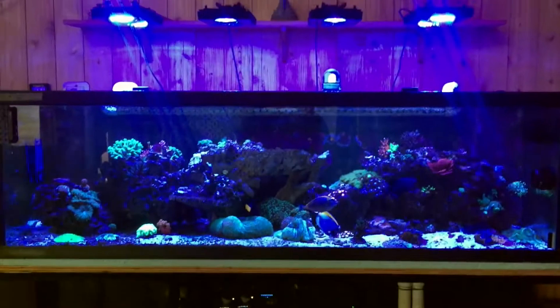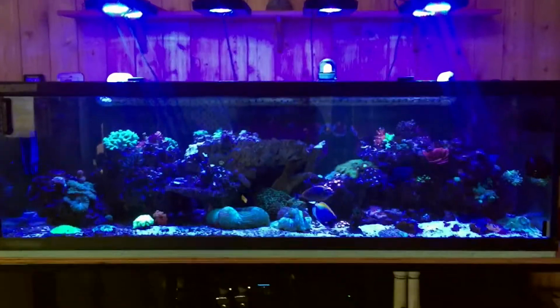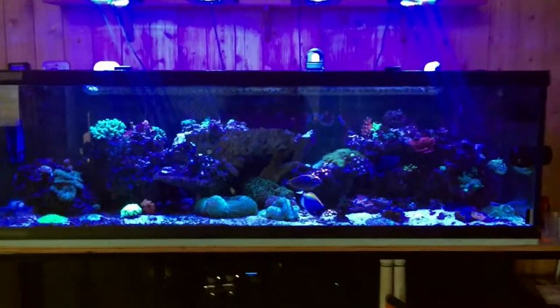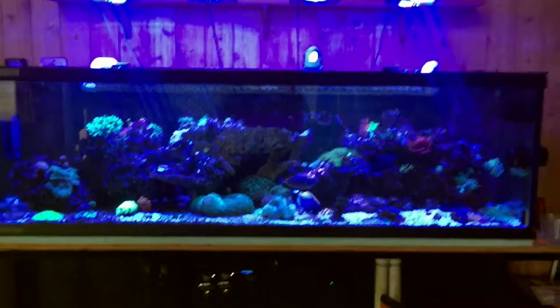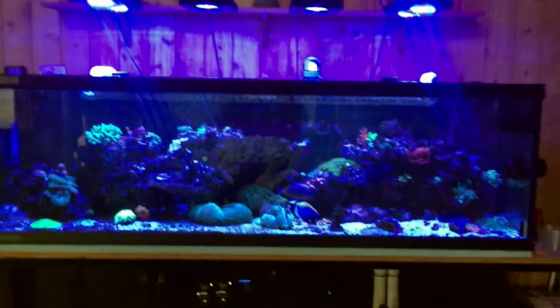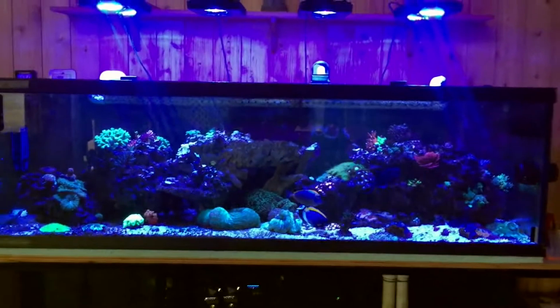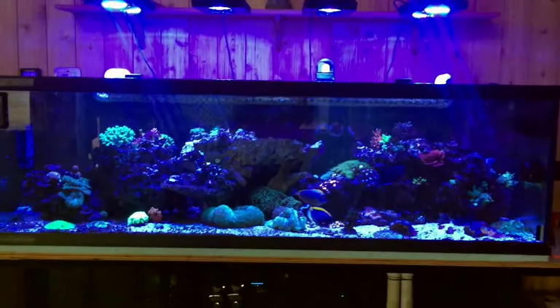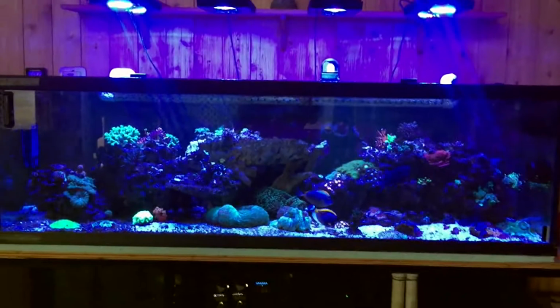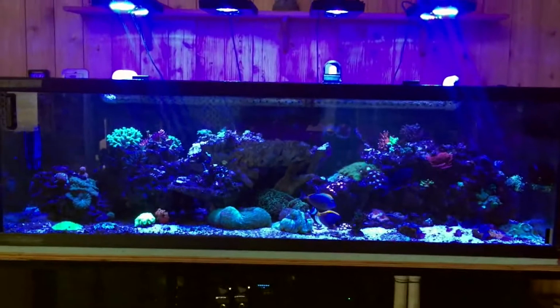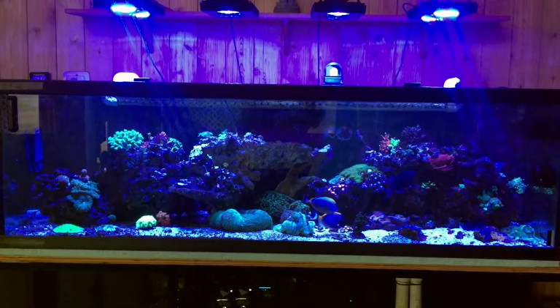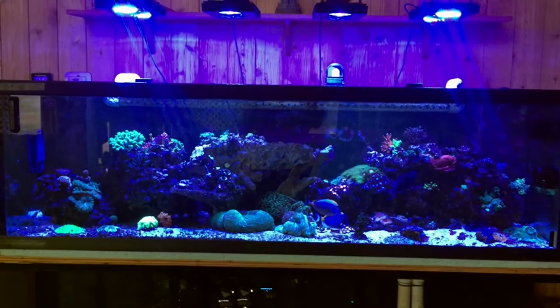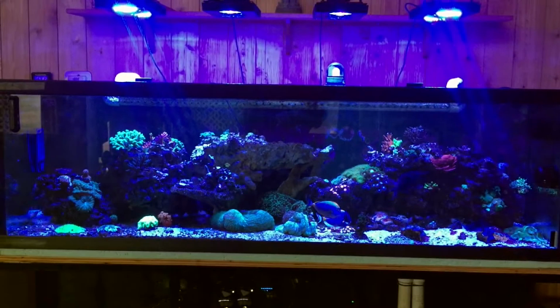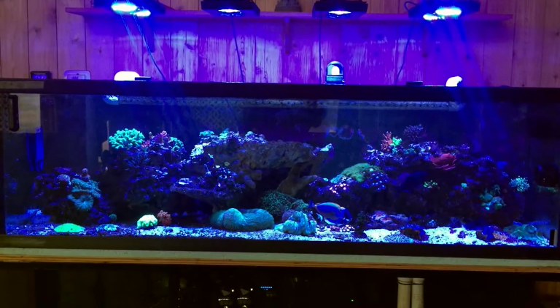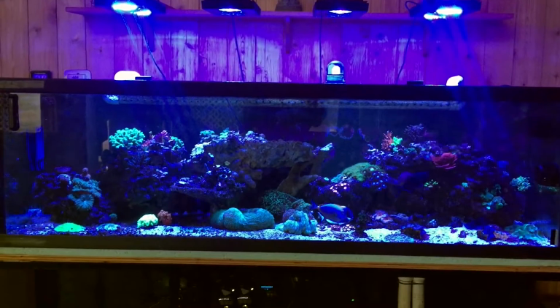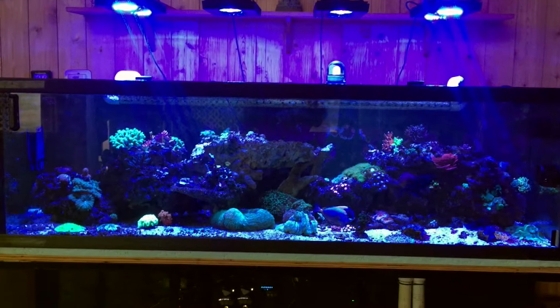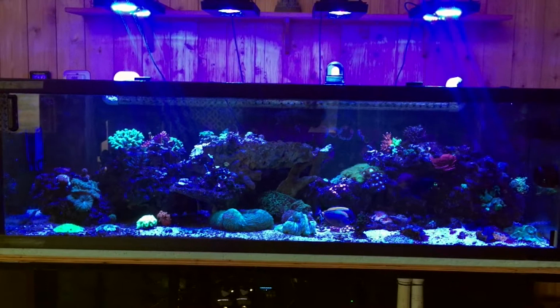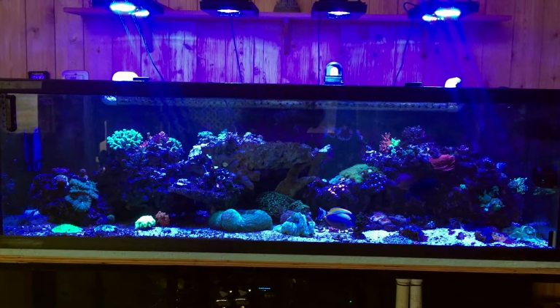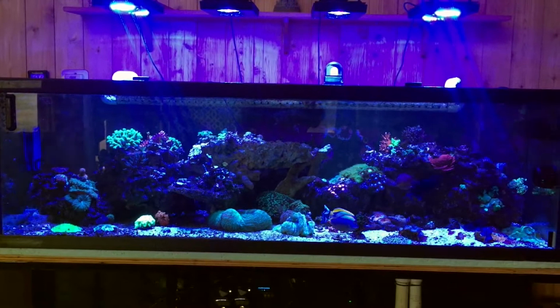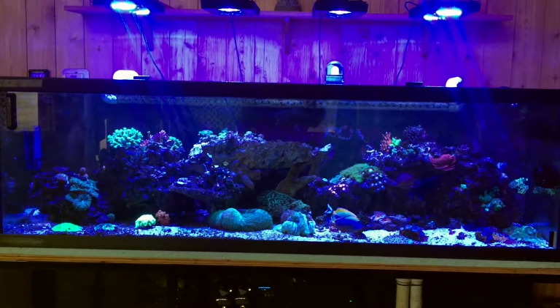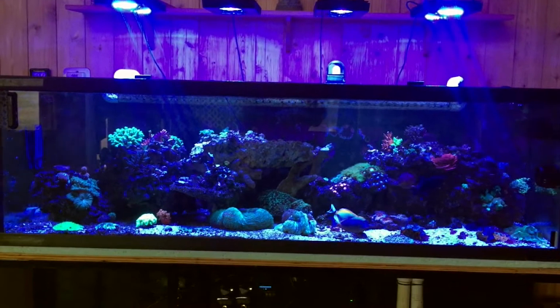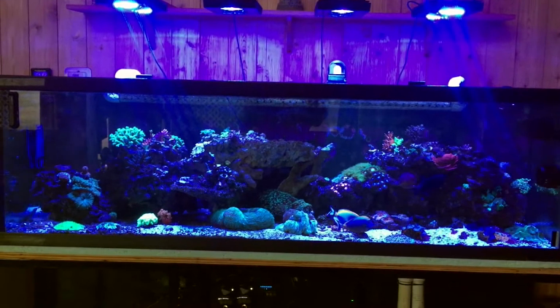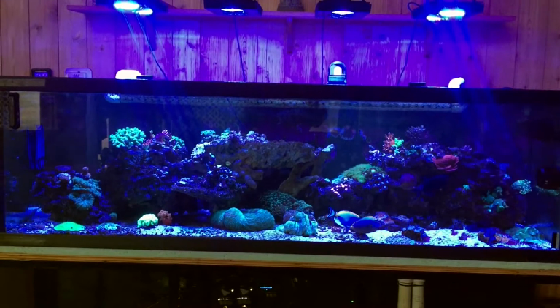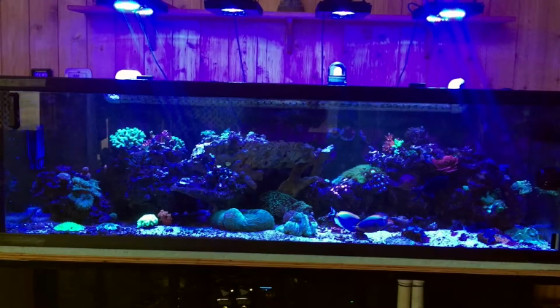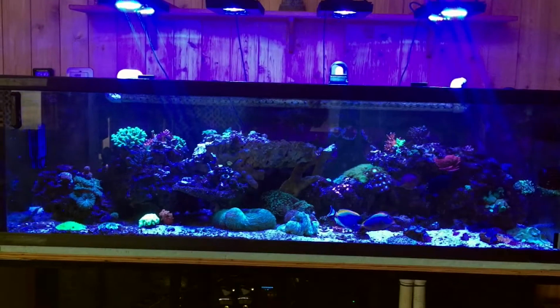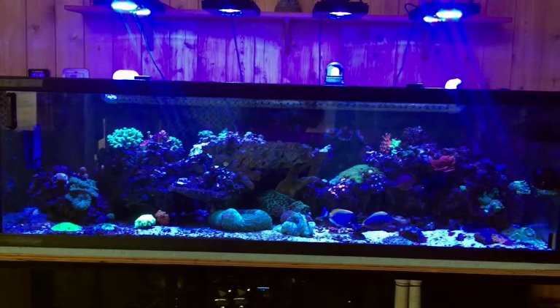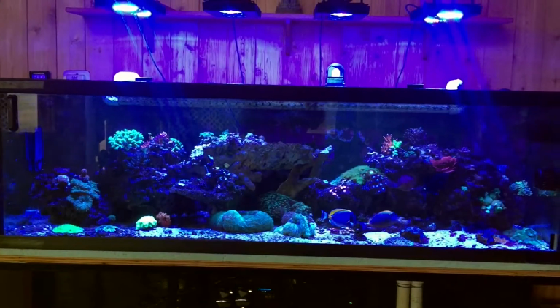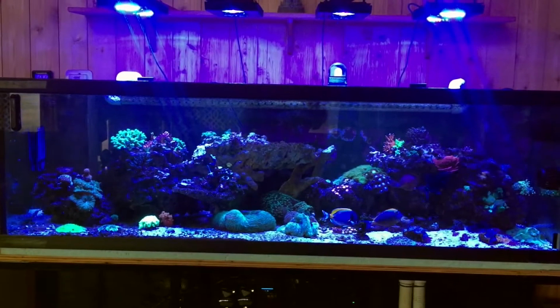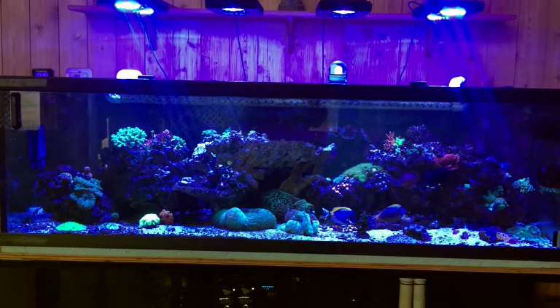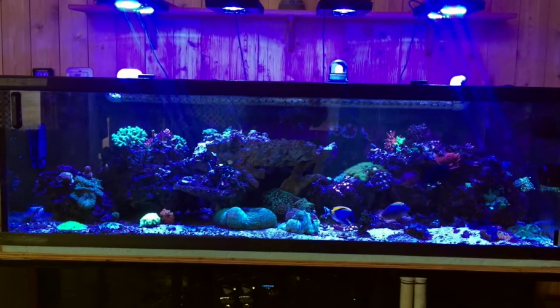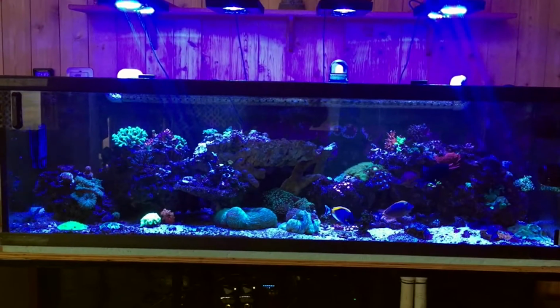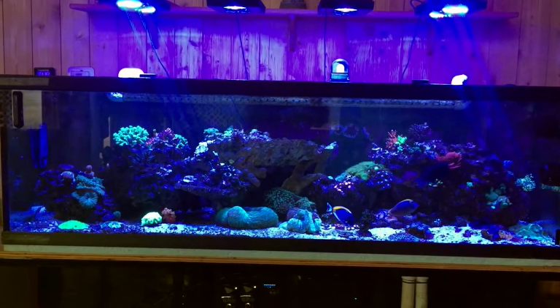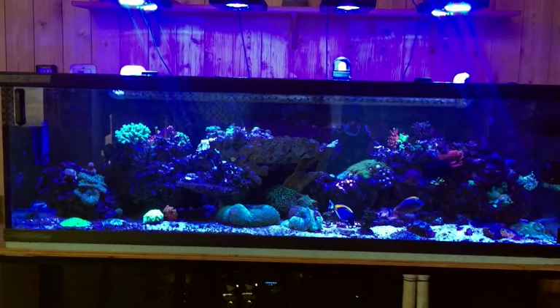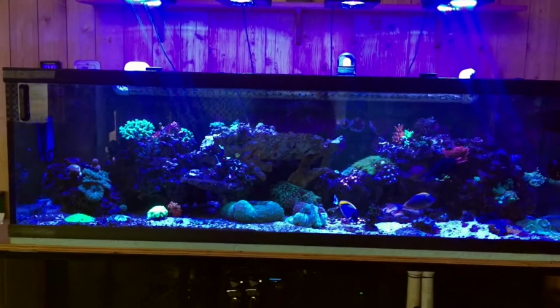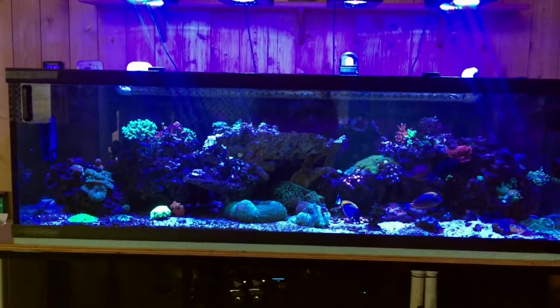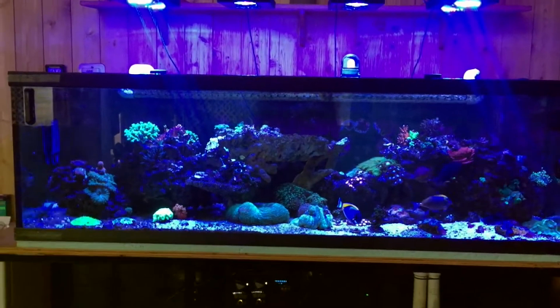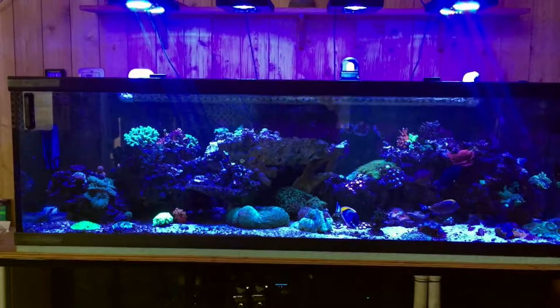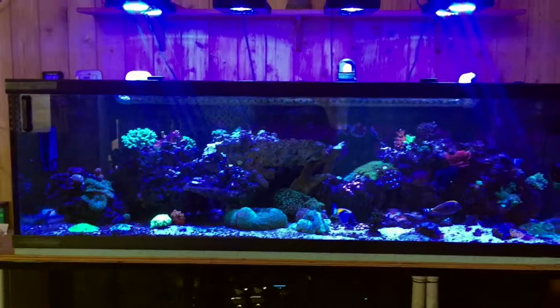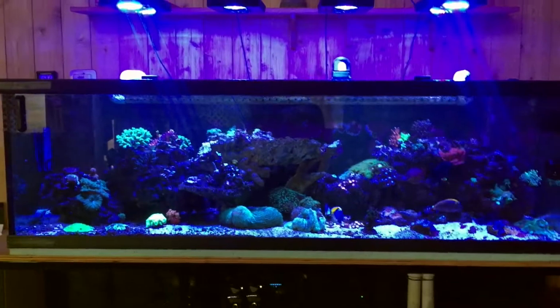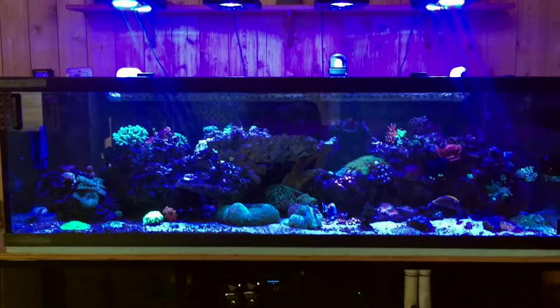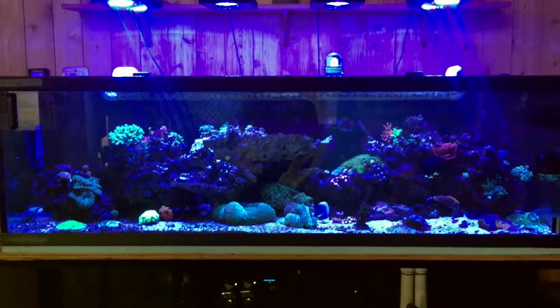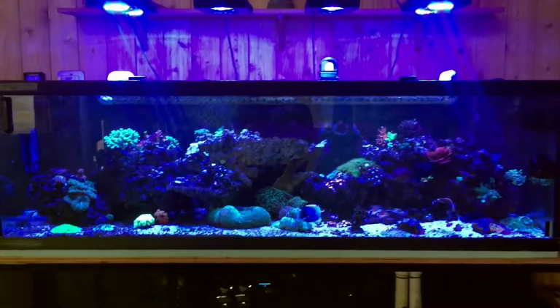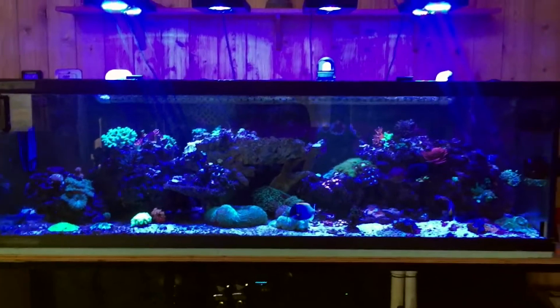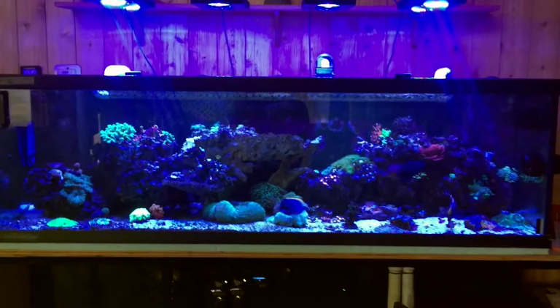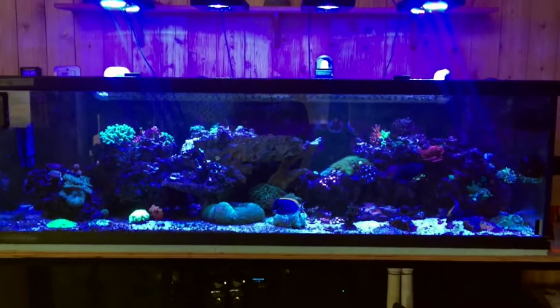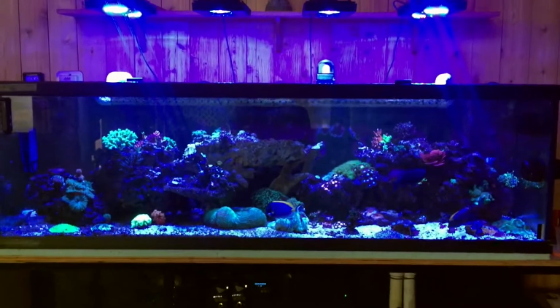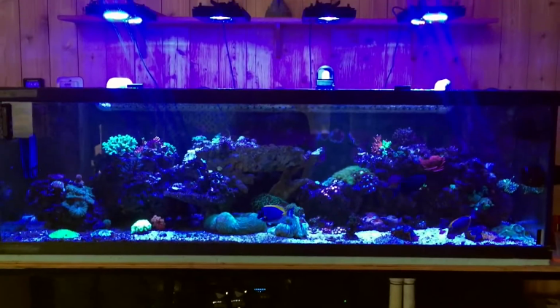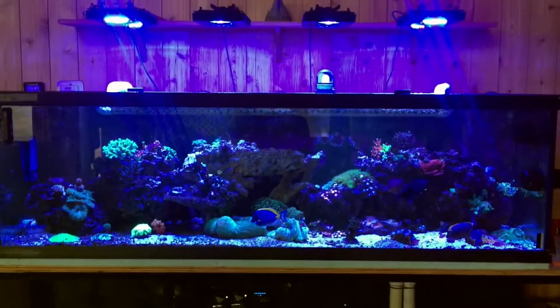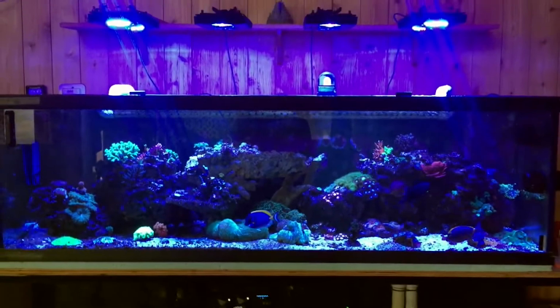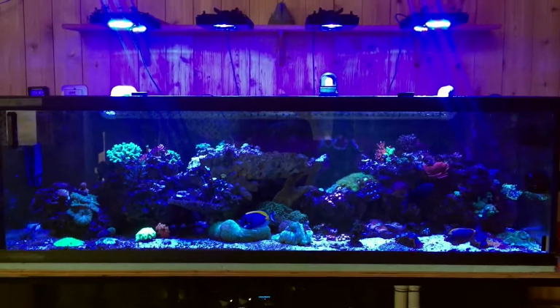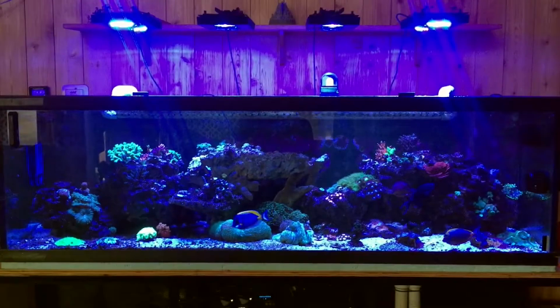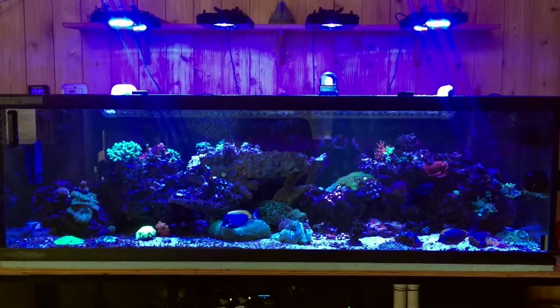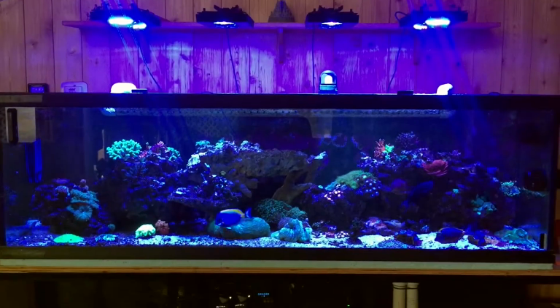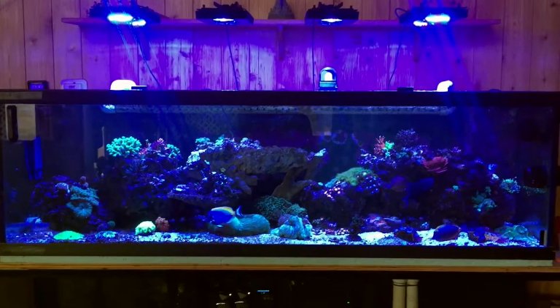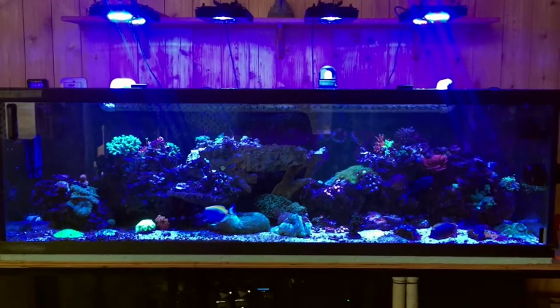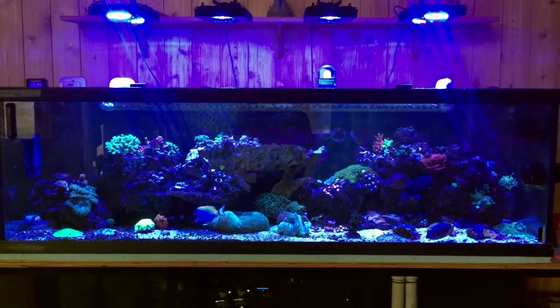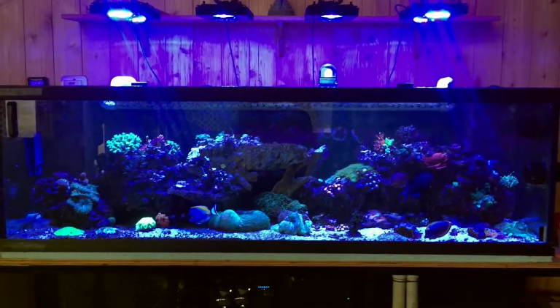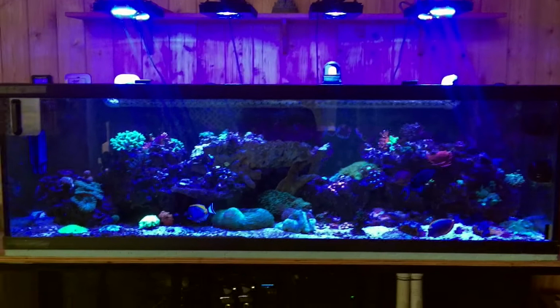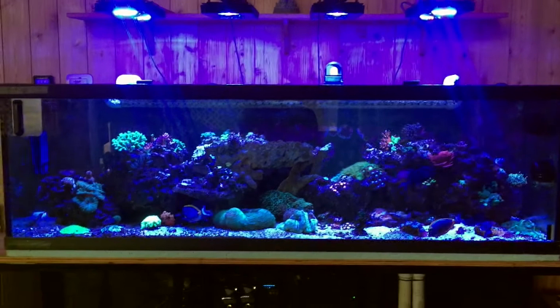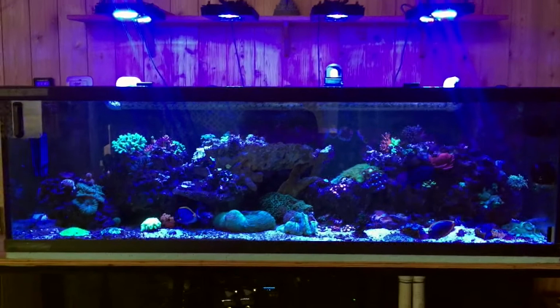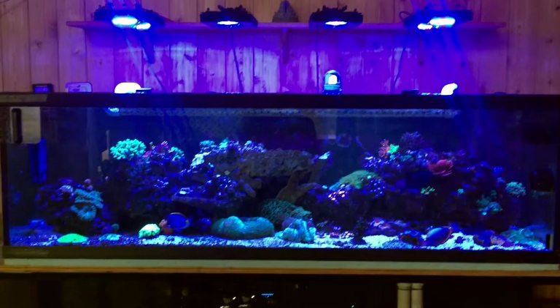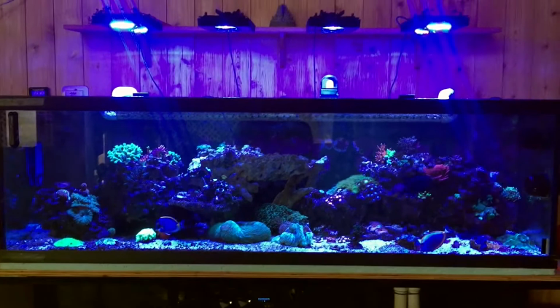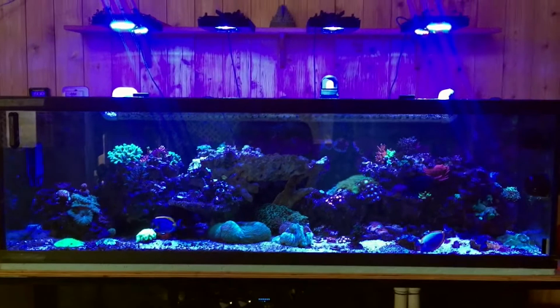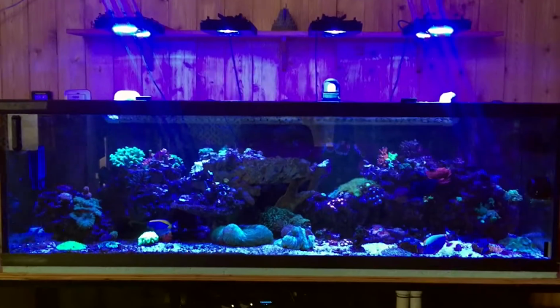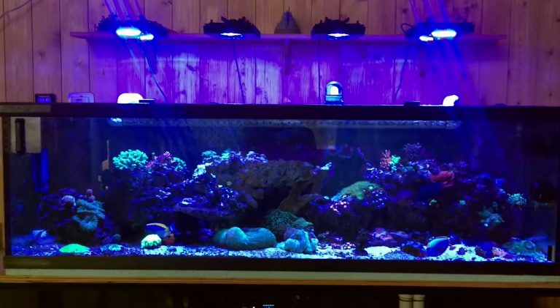Welcome to Myers Reefs. Here's a quick video of the 180 gallon reef. It hasn't been videotaped a whole bunch.